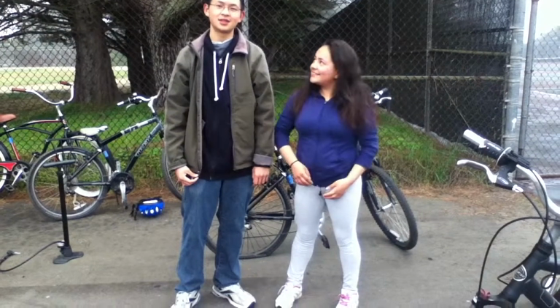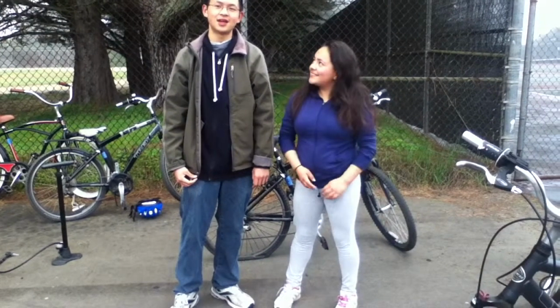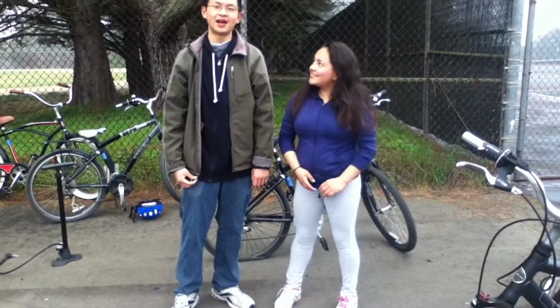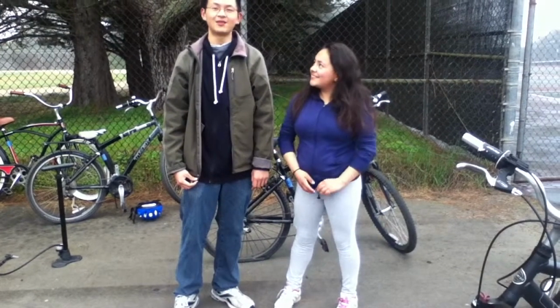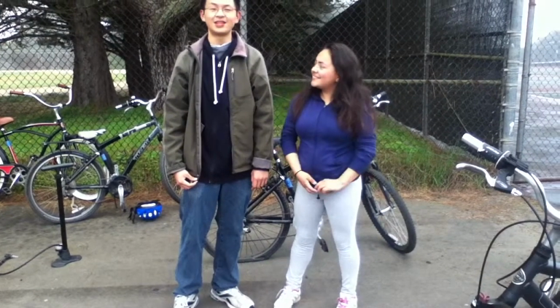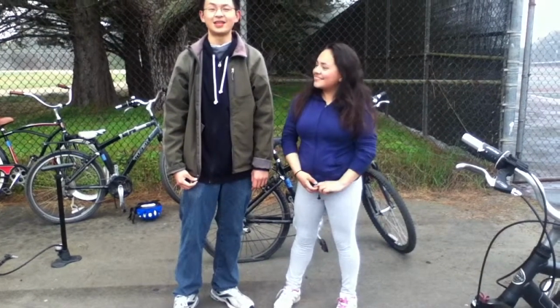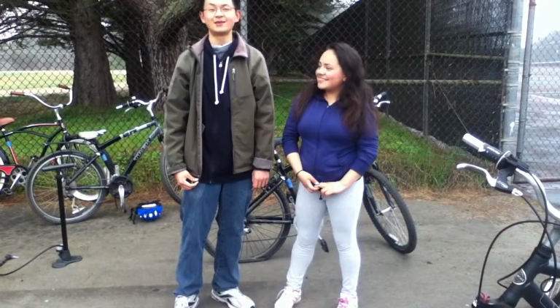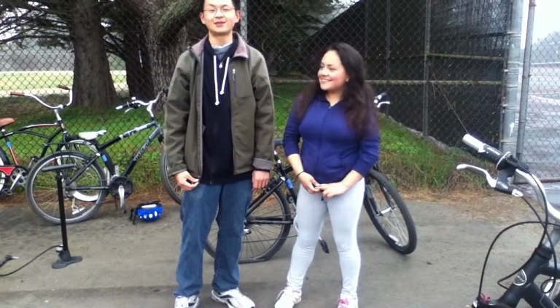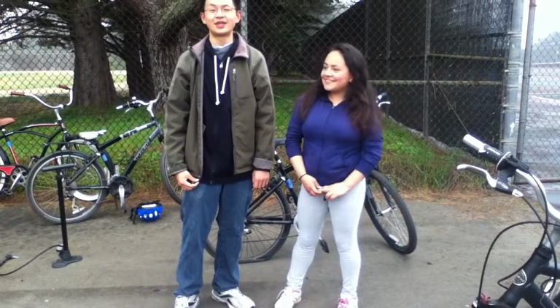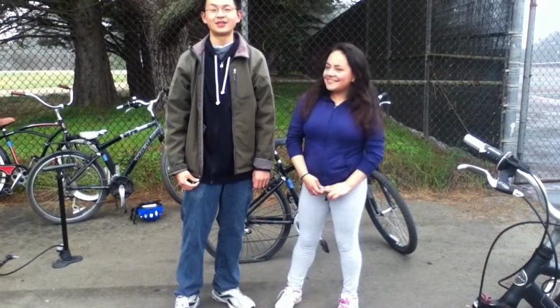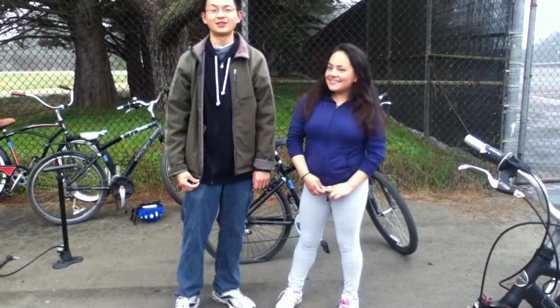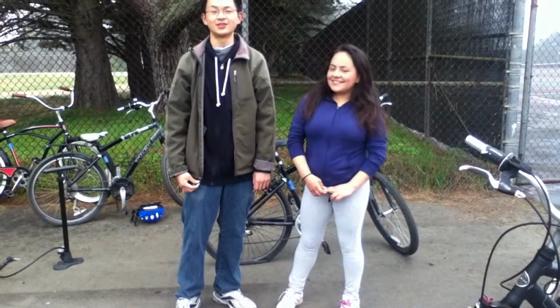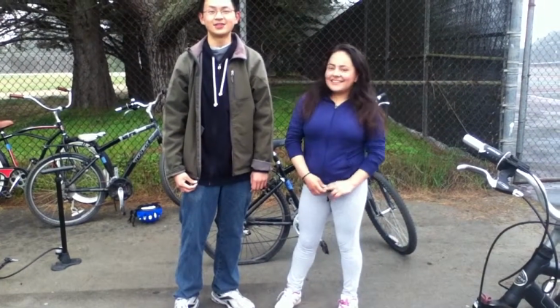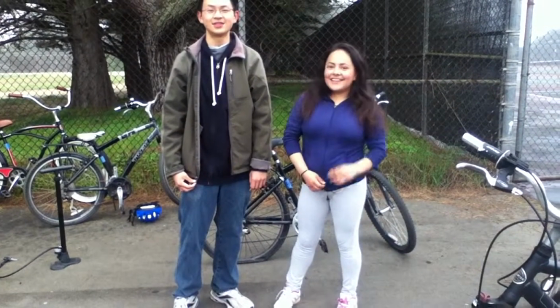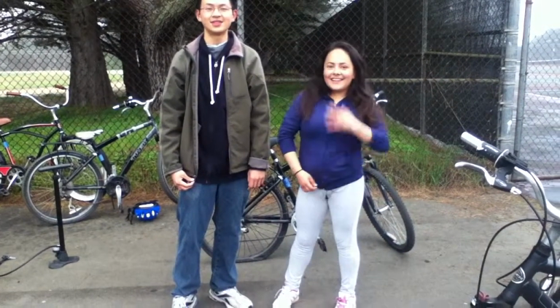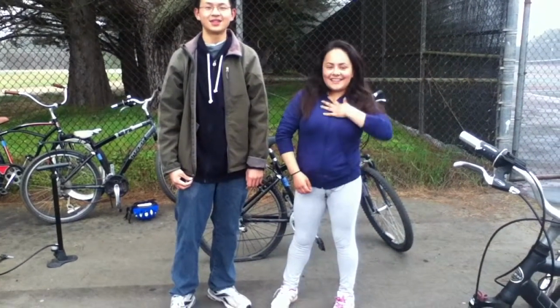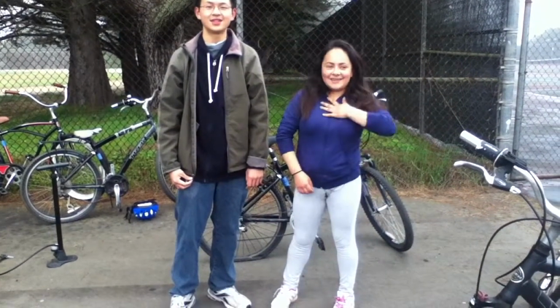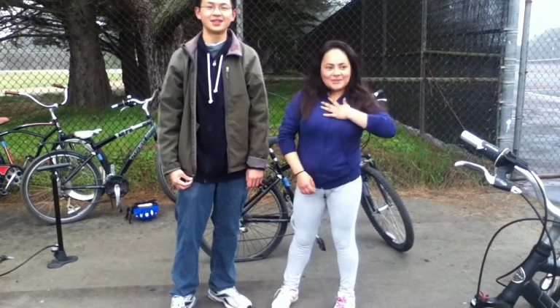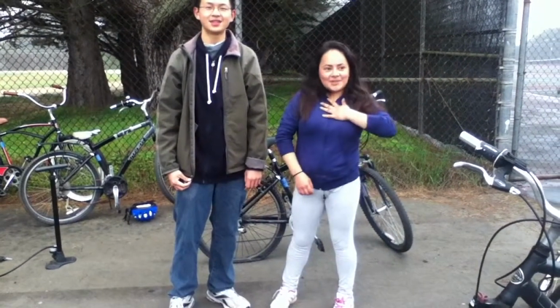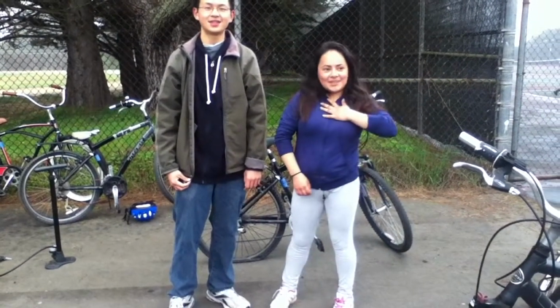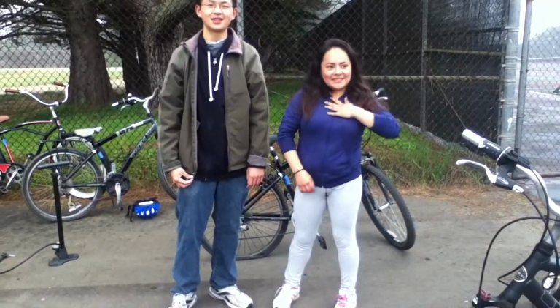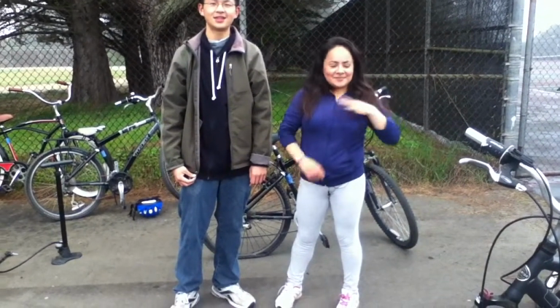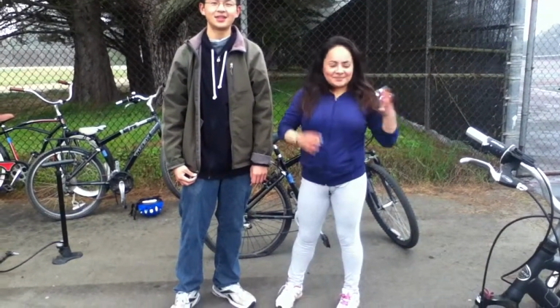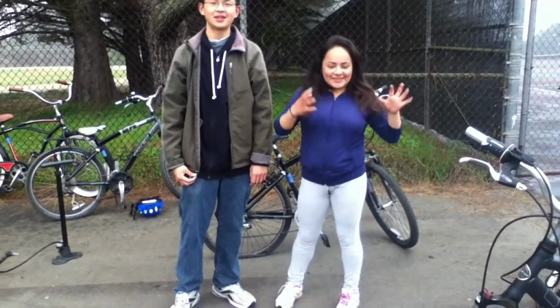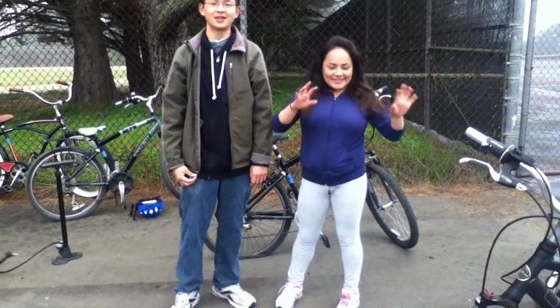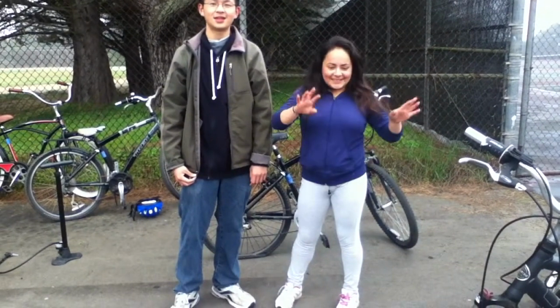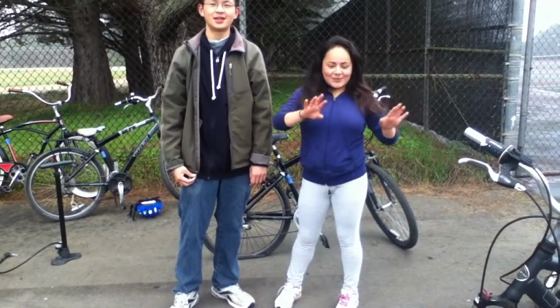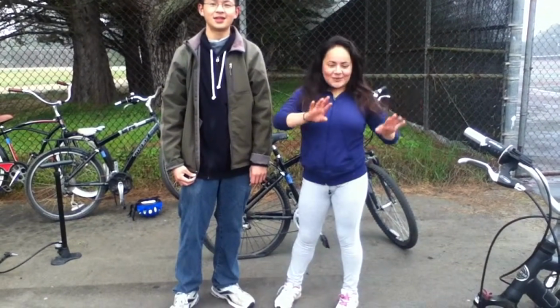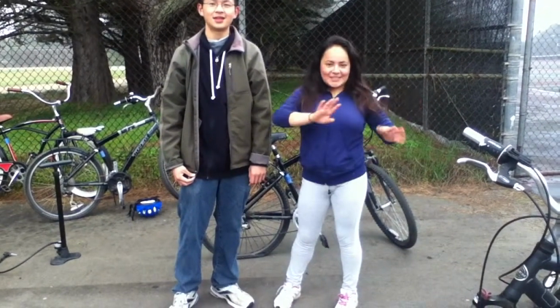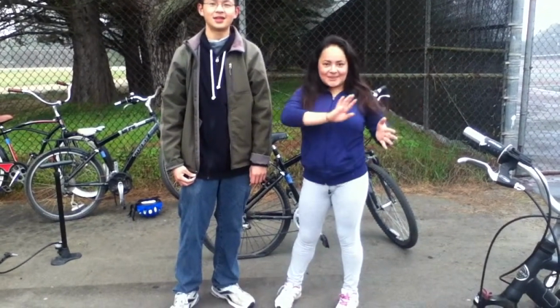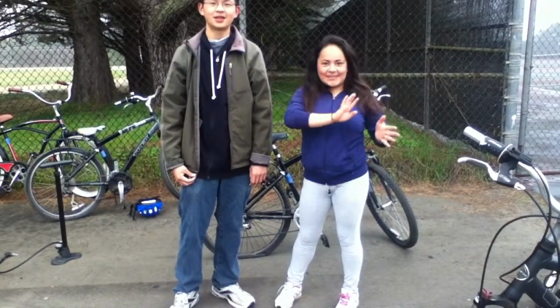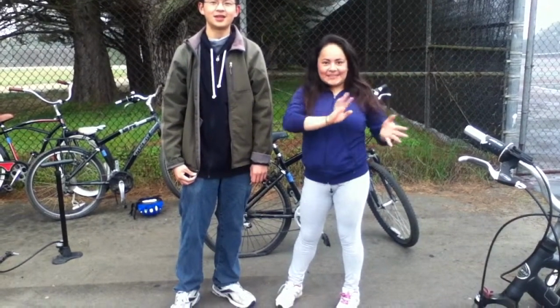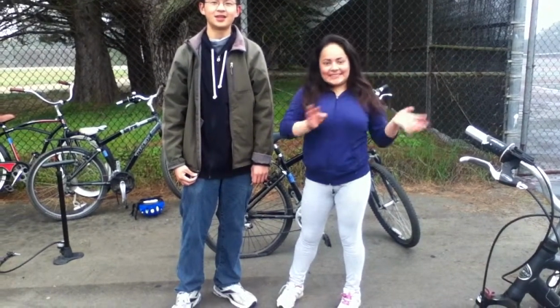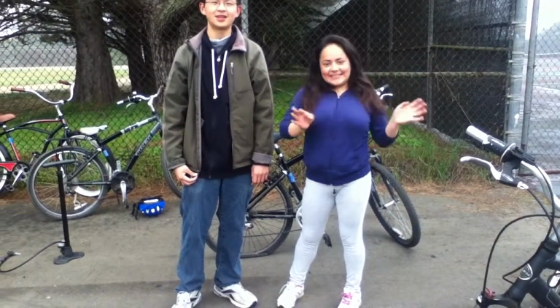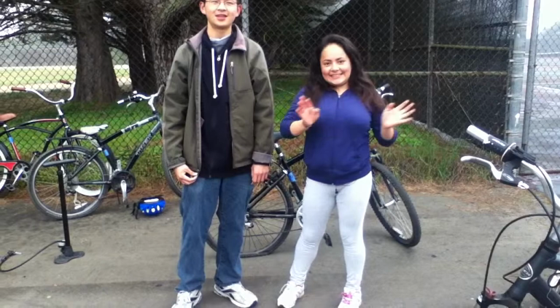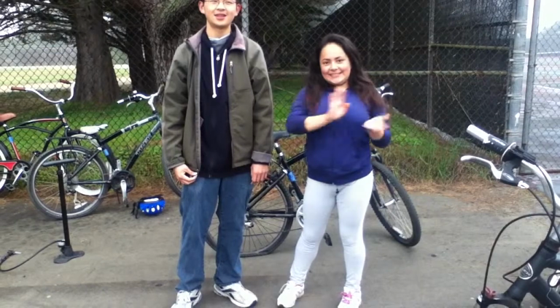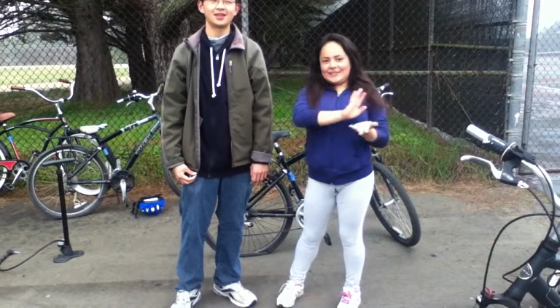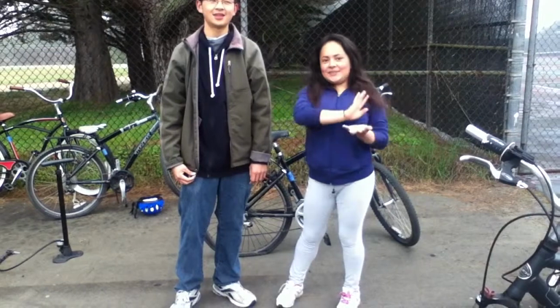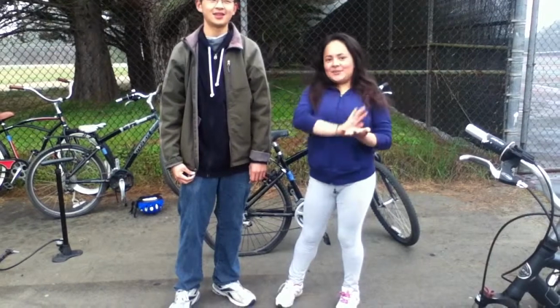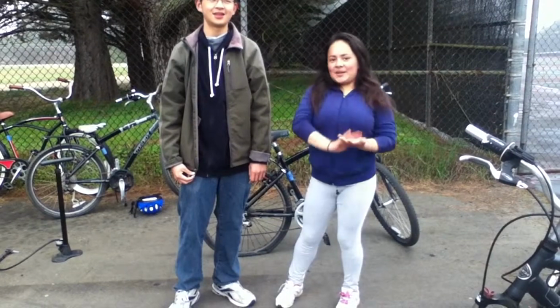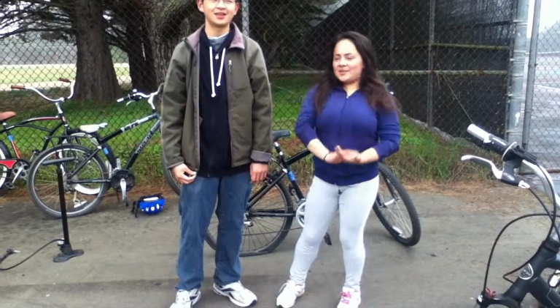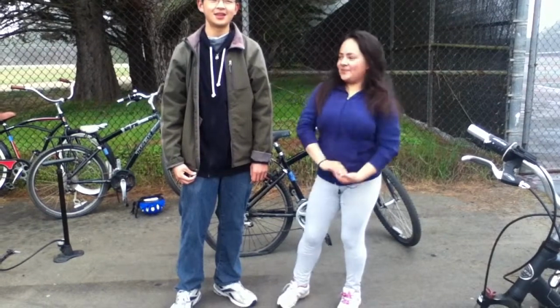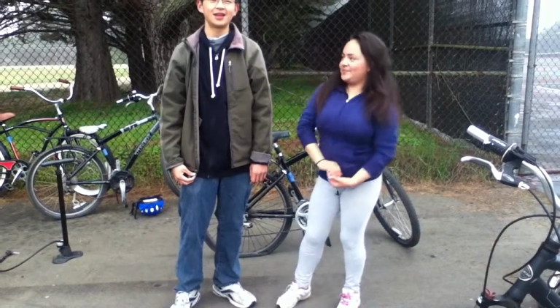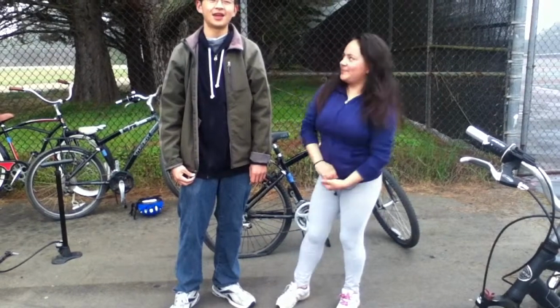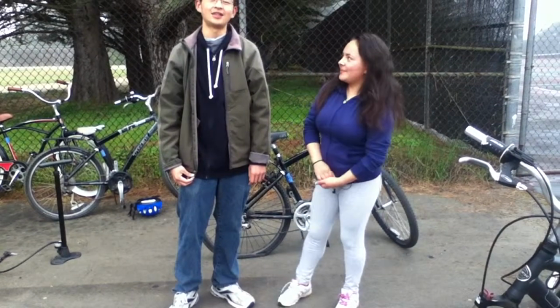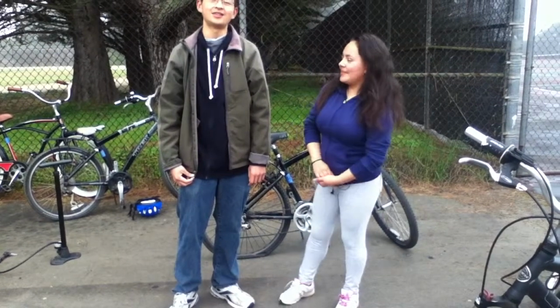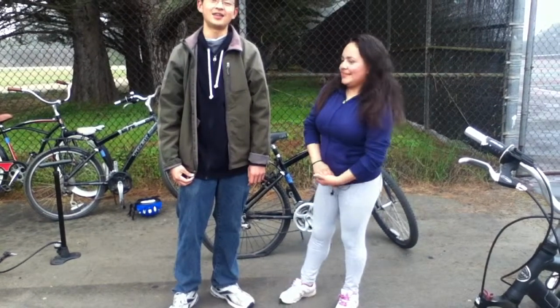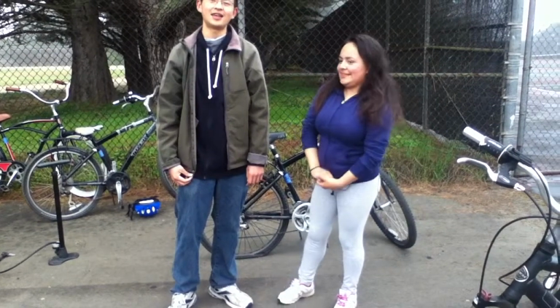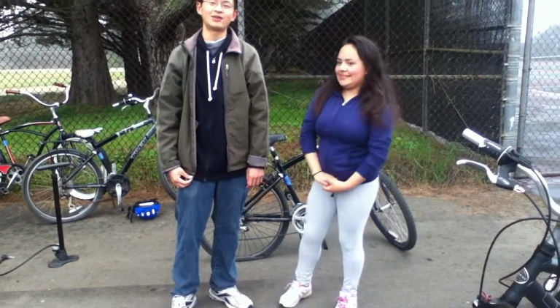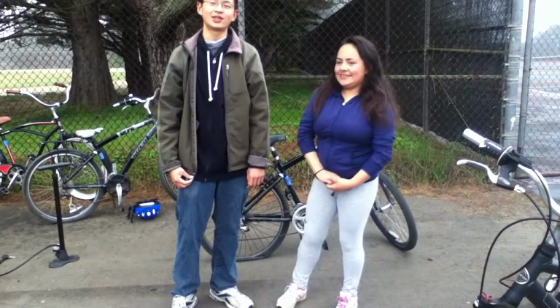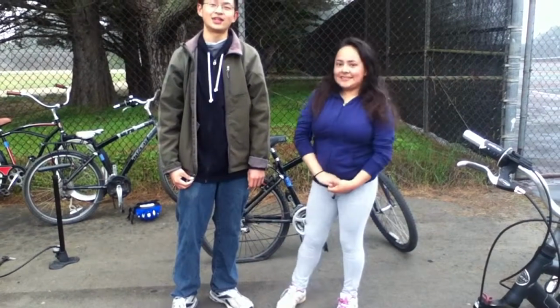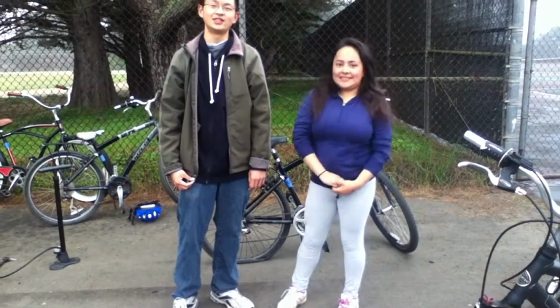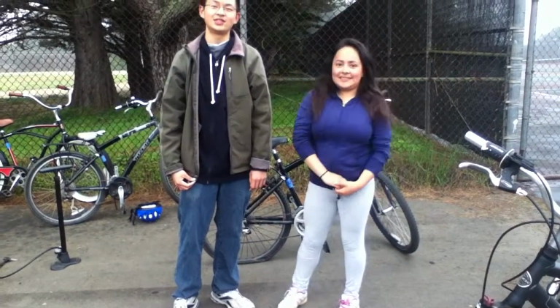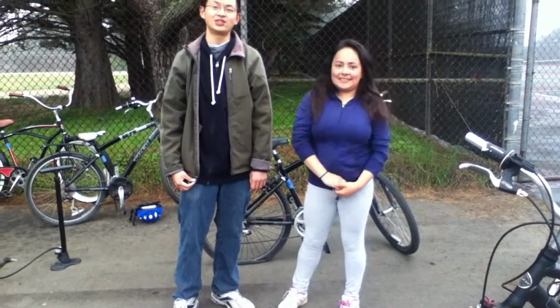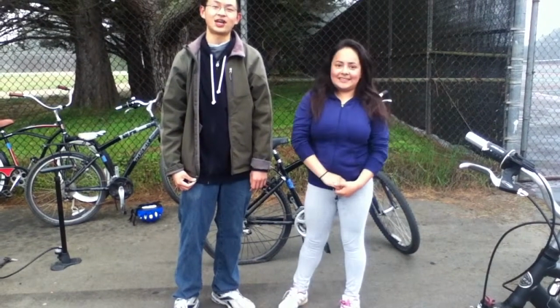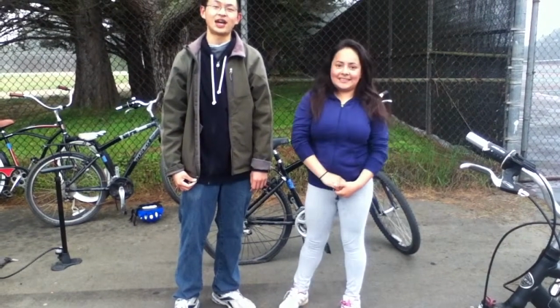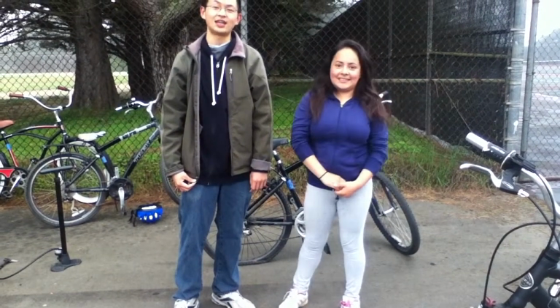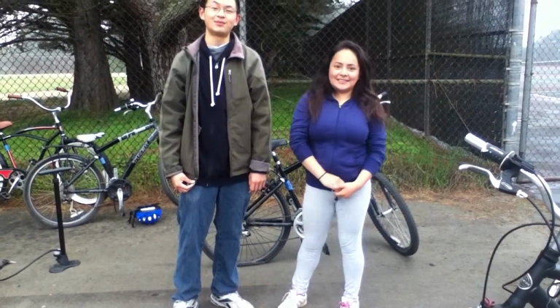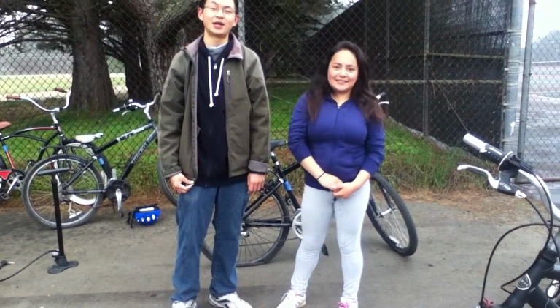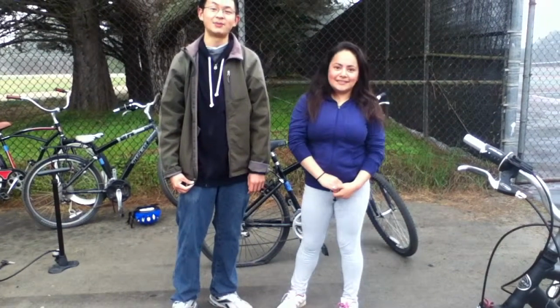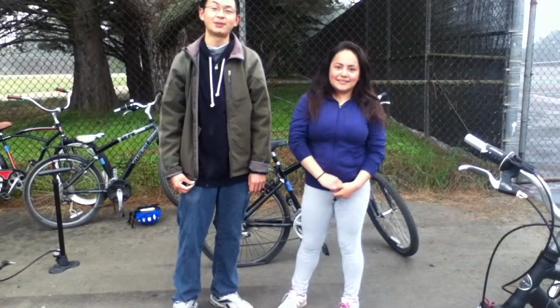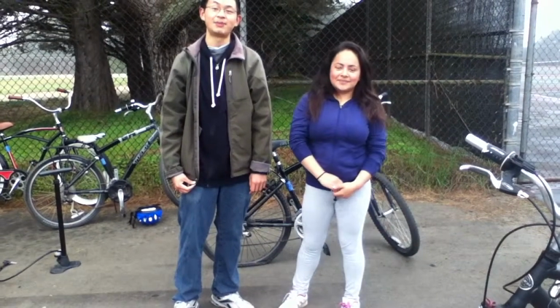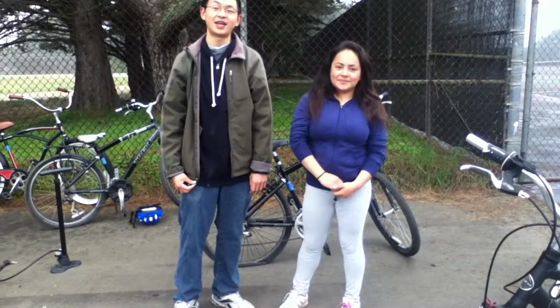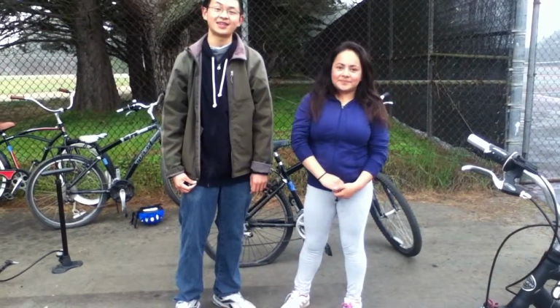Hi, my name is Michael. And I'm Johanna. Excuse my sweatiness — I just ran the miles. And today we're going to teach you how to pump a bike.